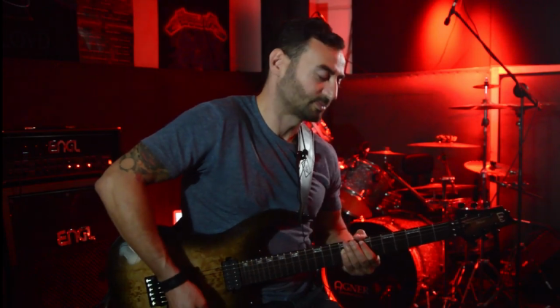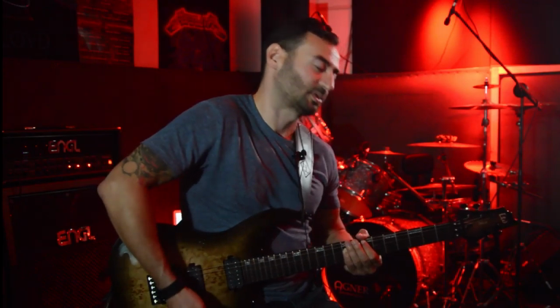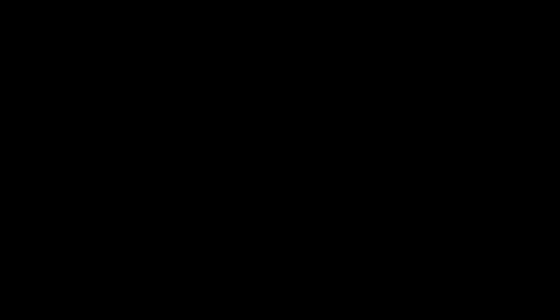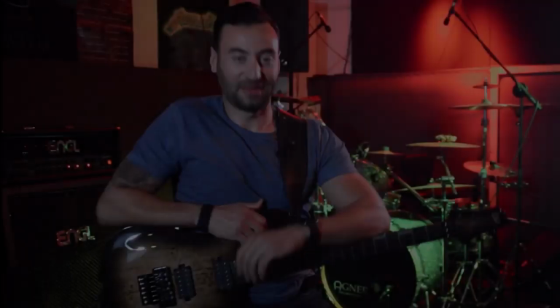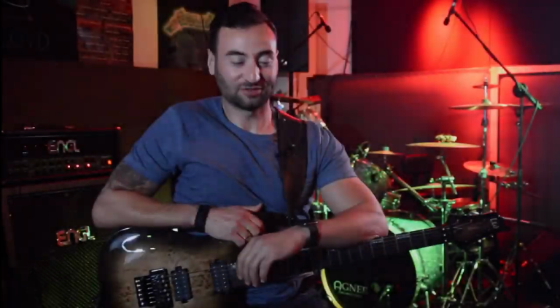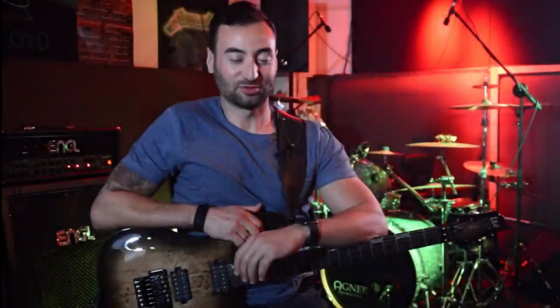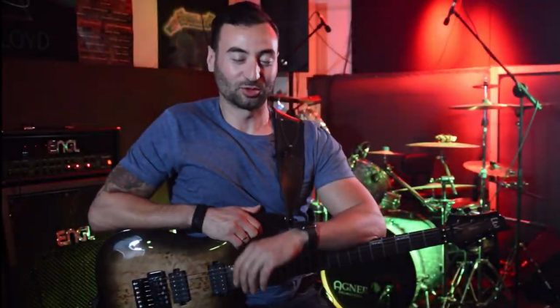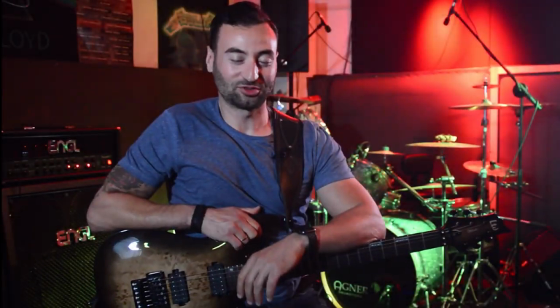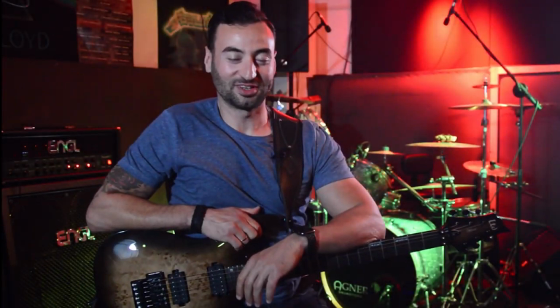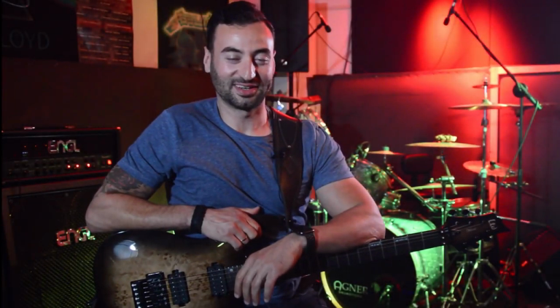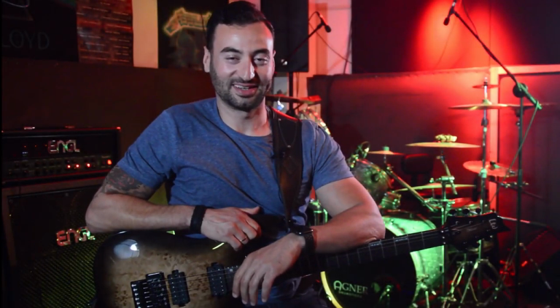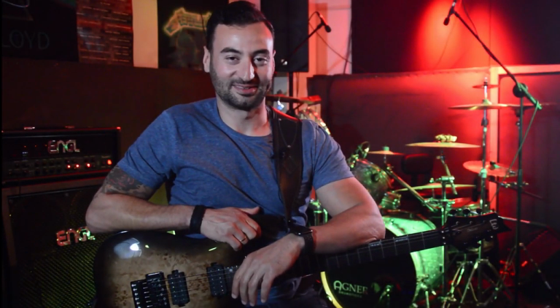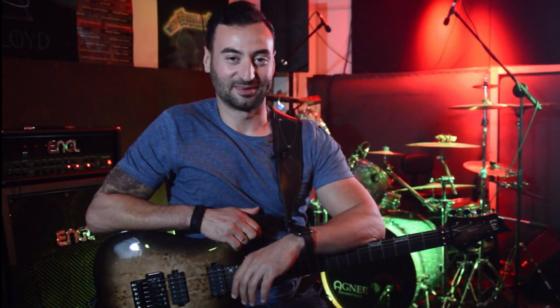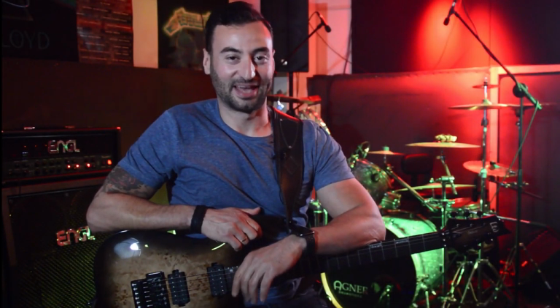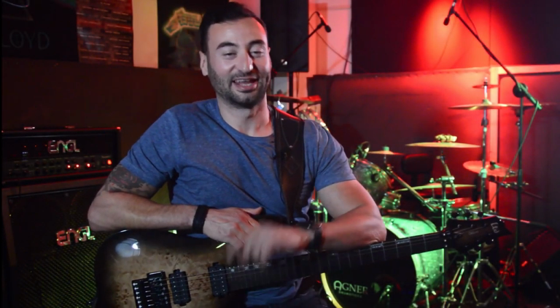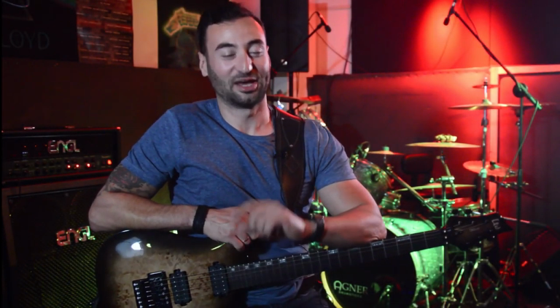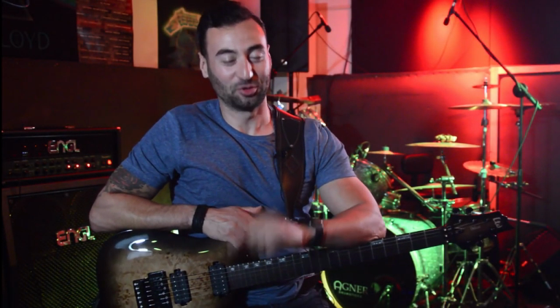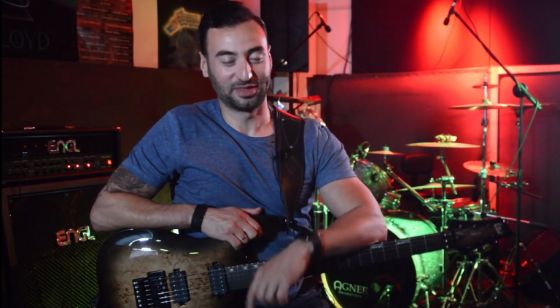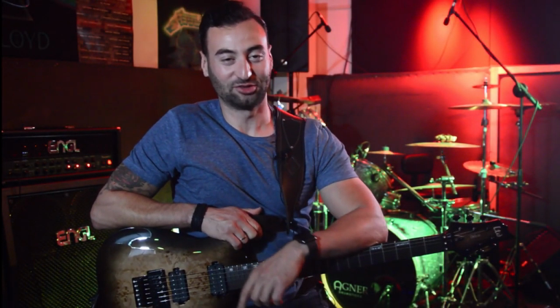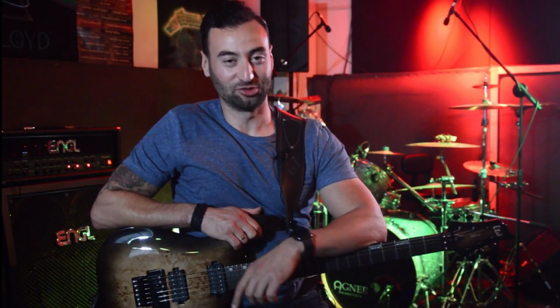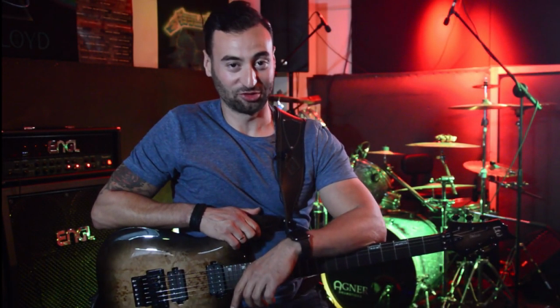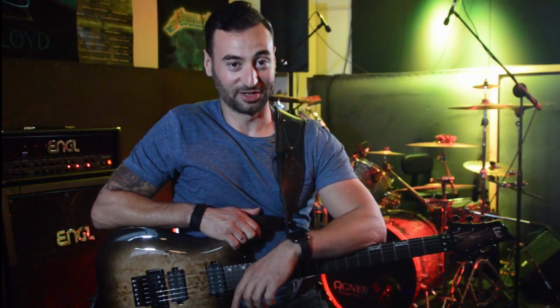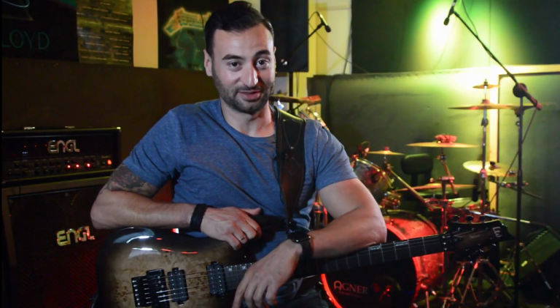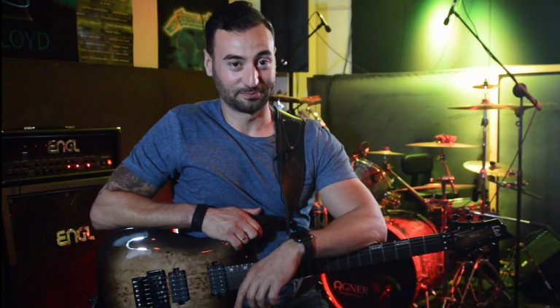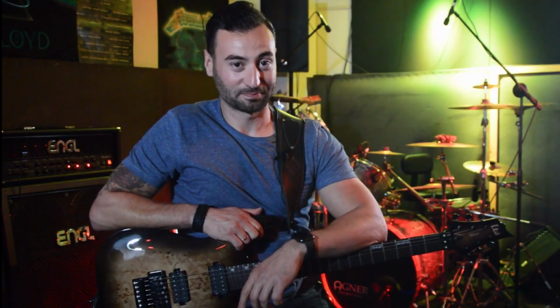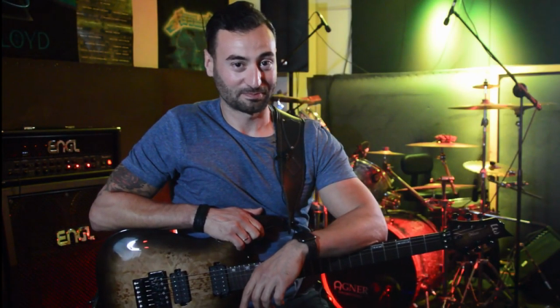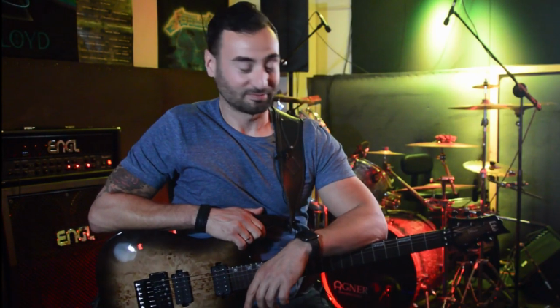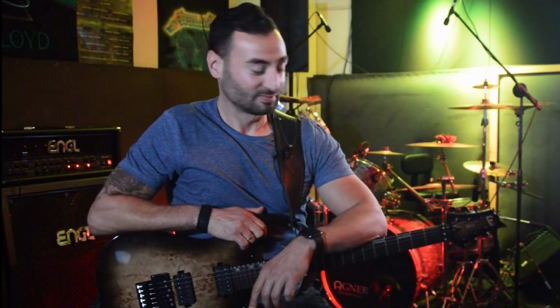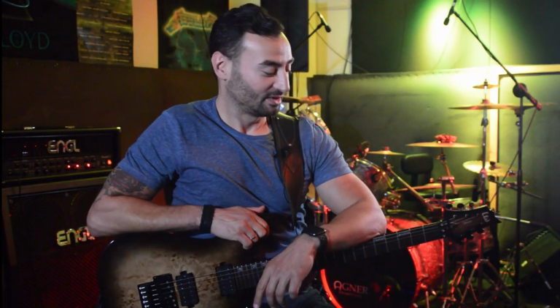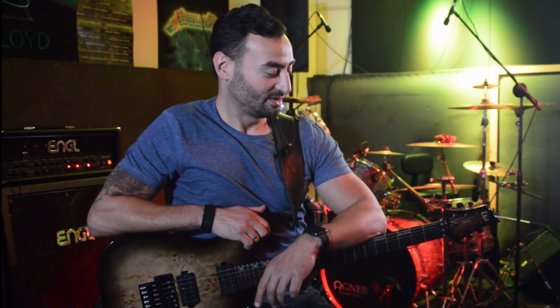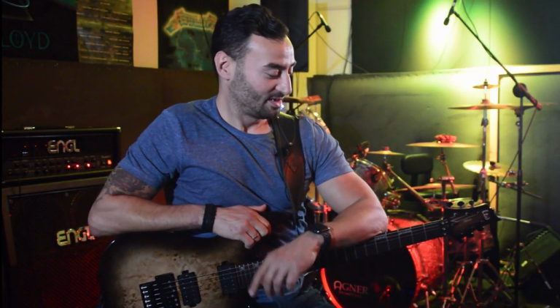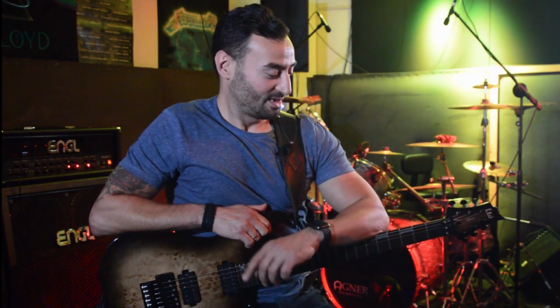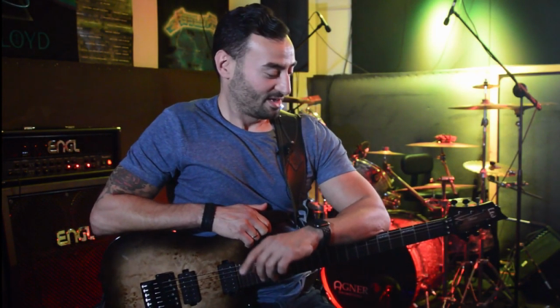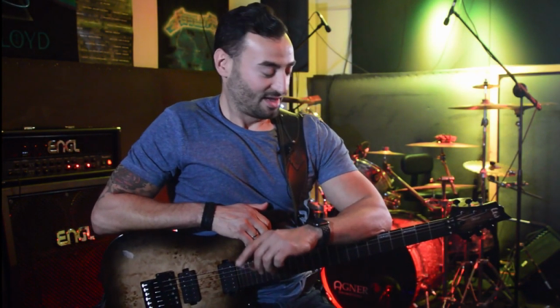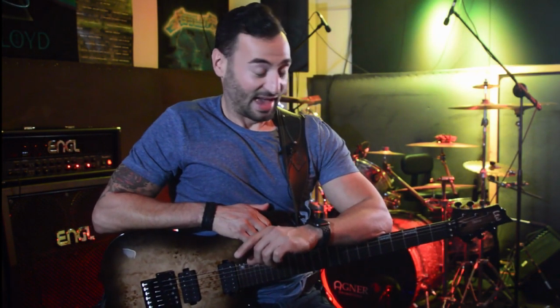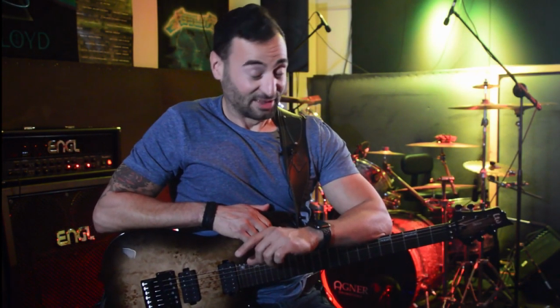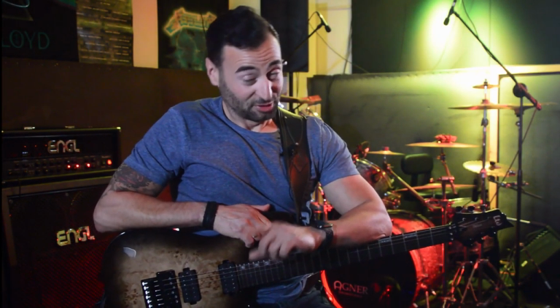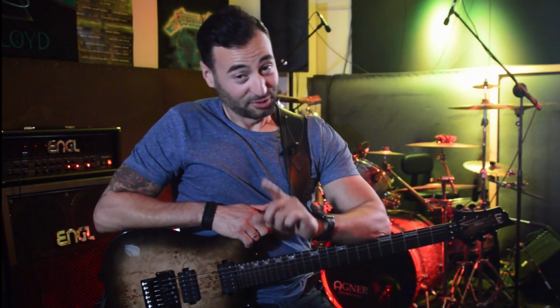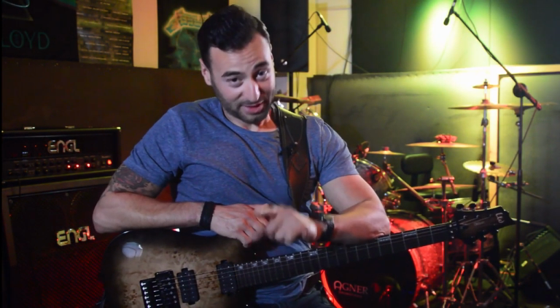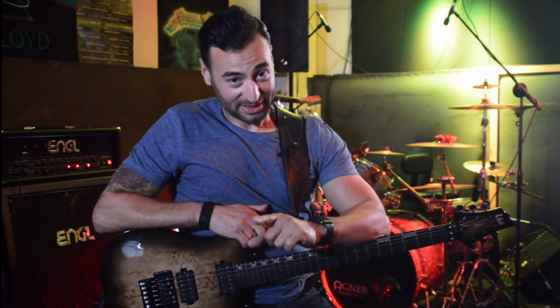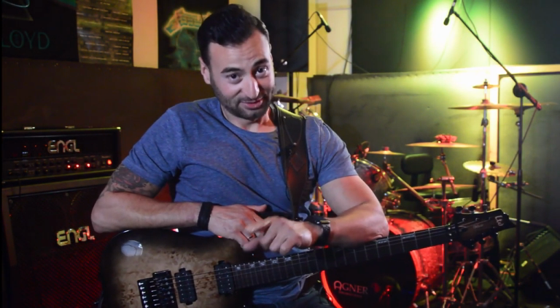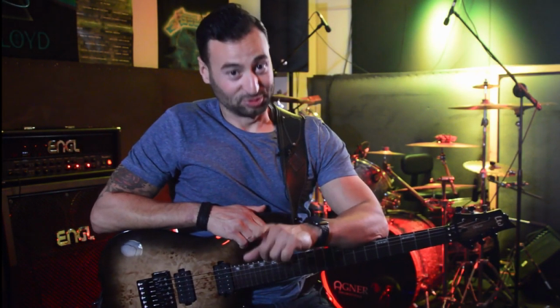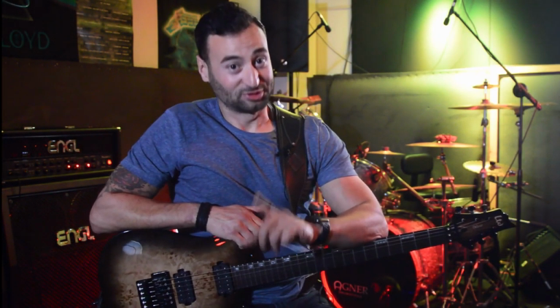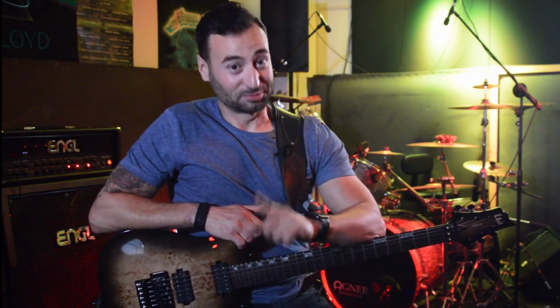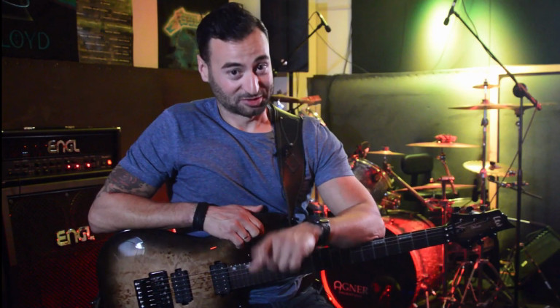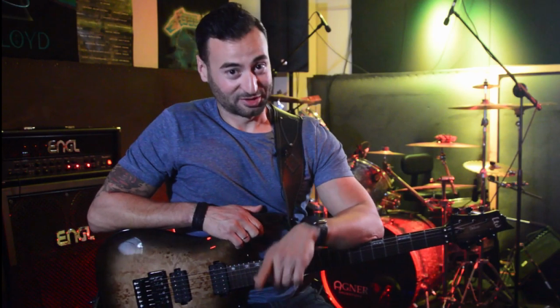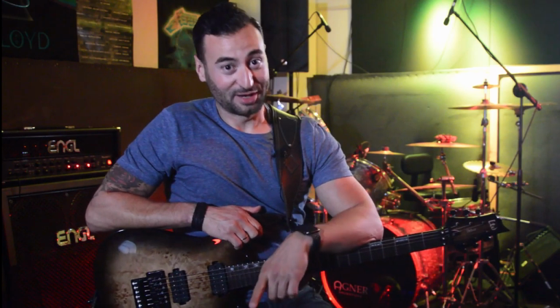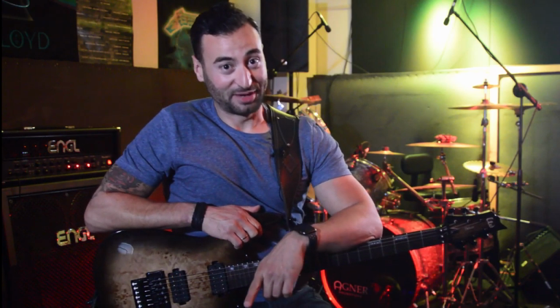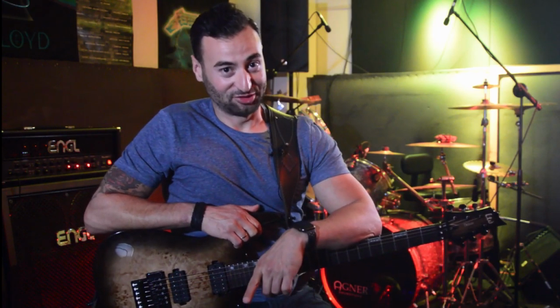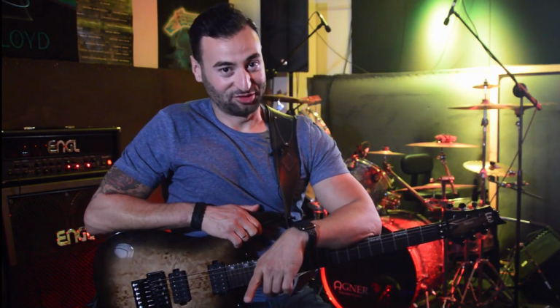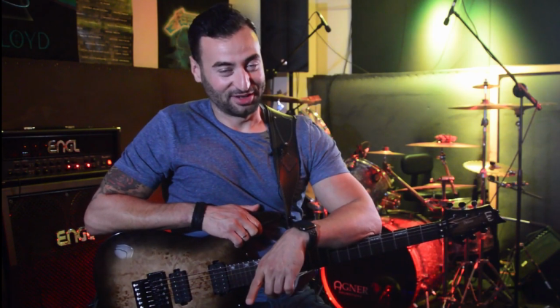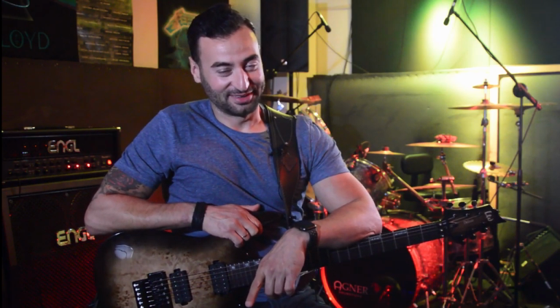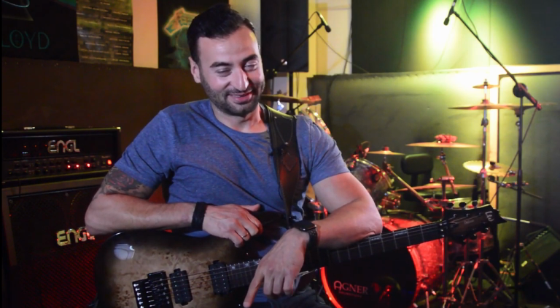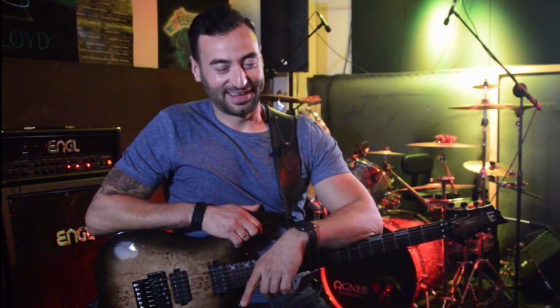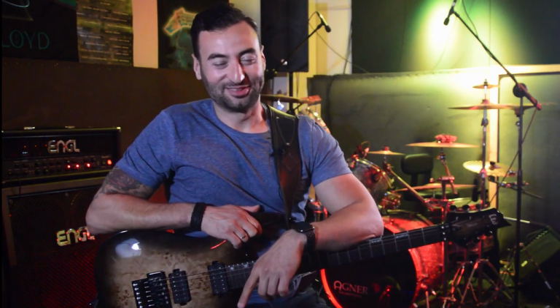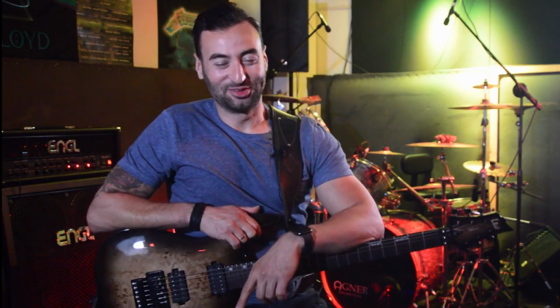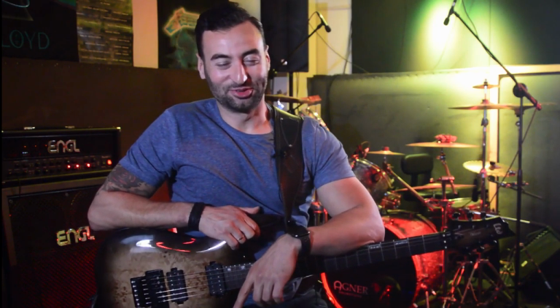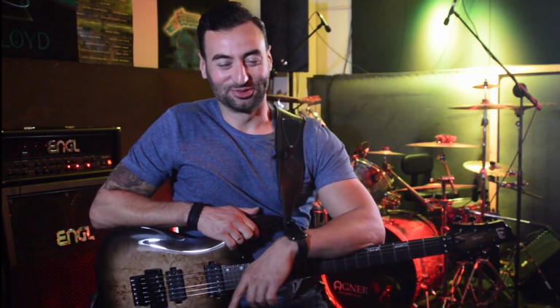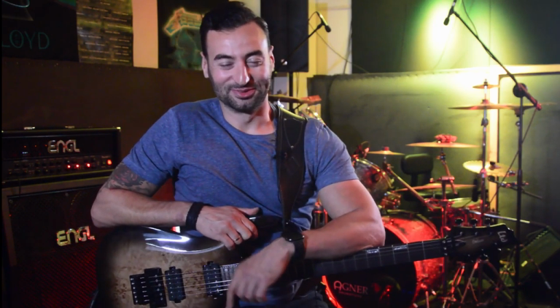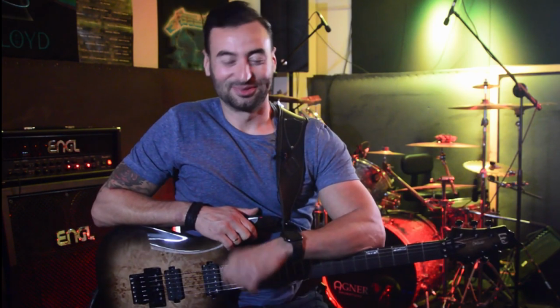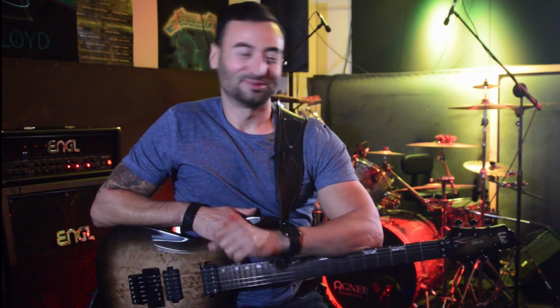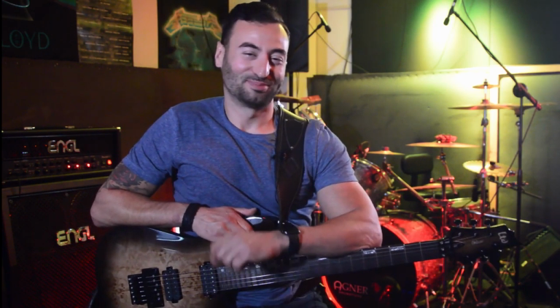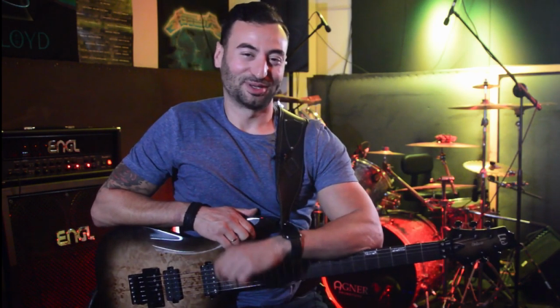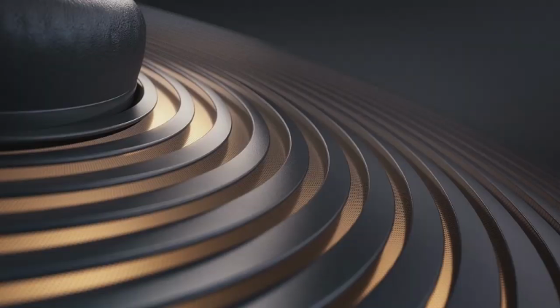Thanks for watching guys. I hope that you enjoyed it. Don't forget to subscribe and share, and see you soon. Bye bye.